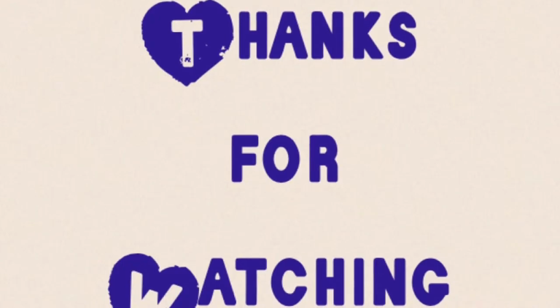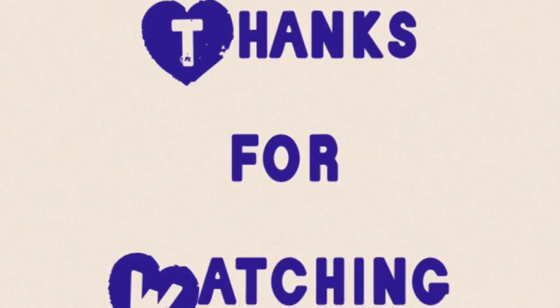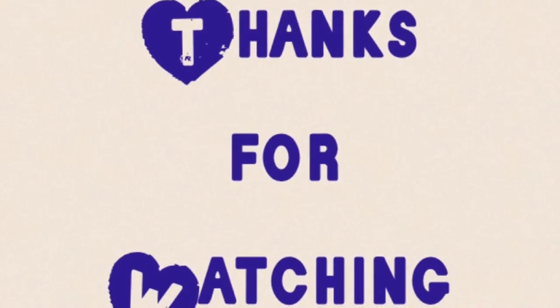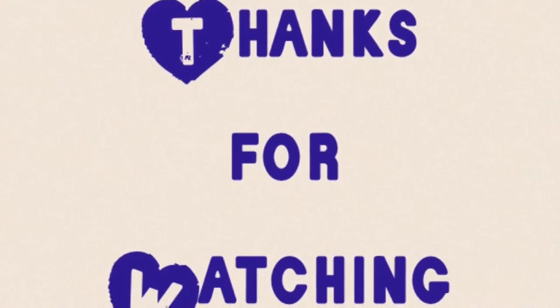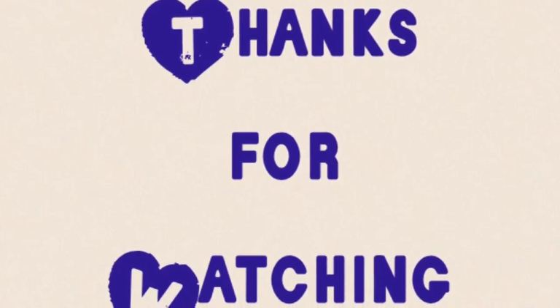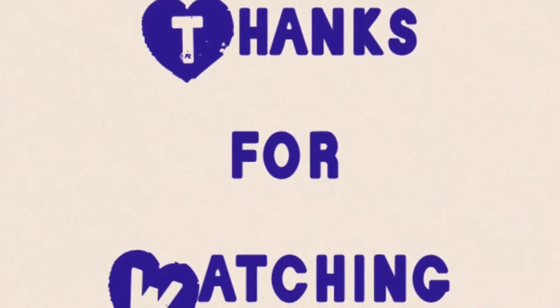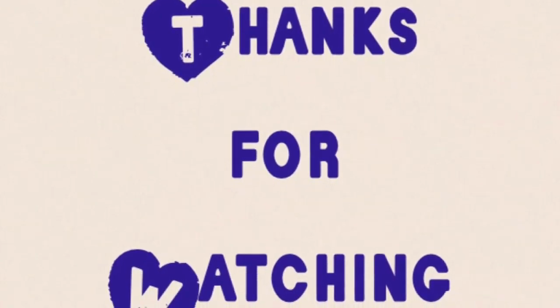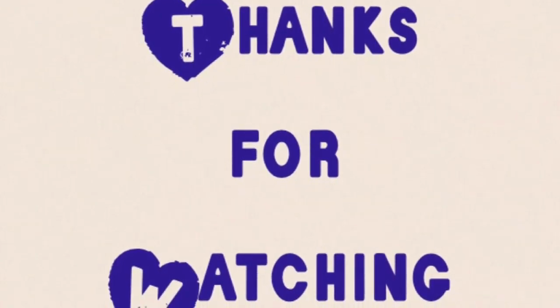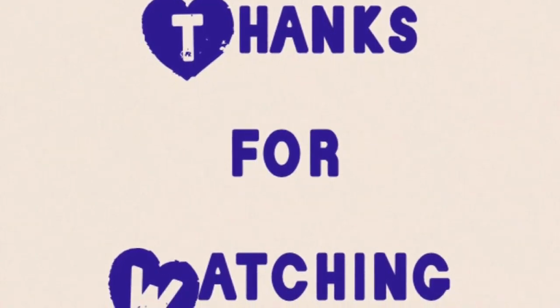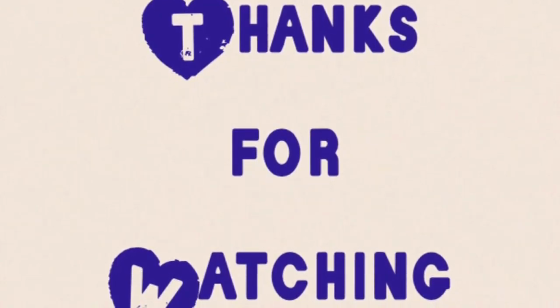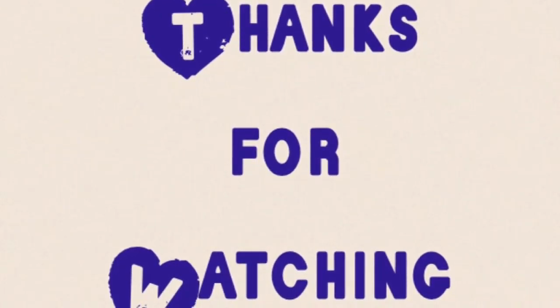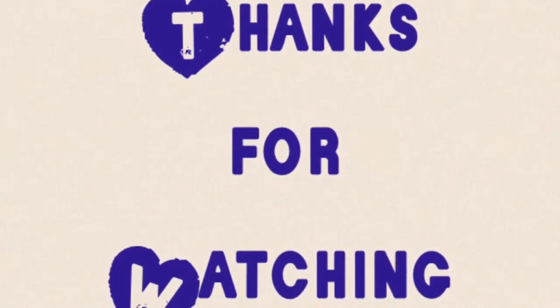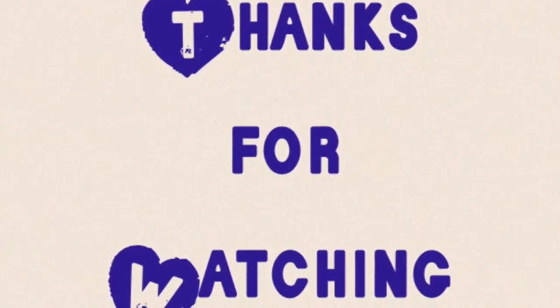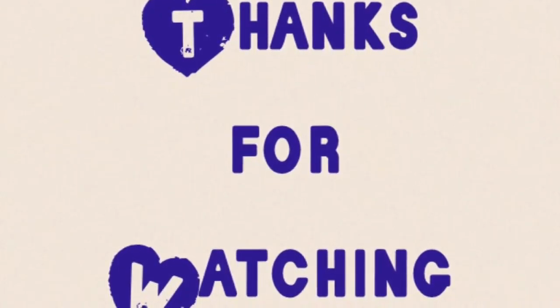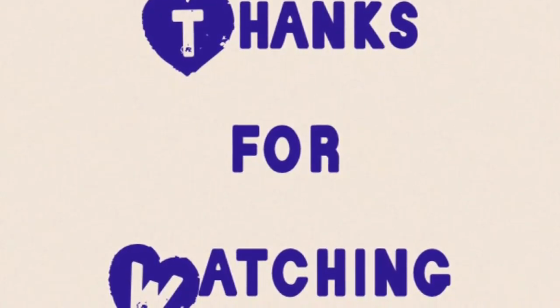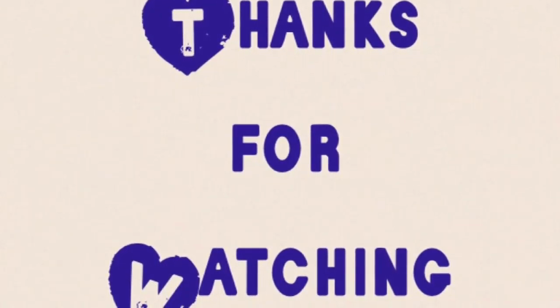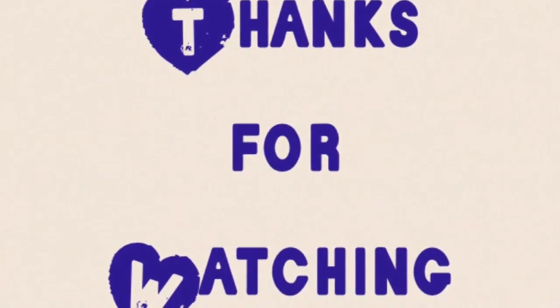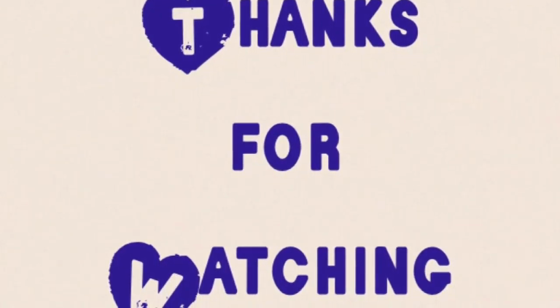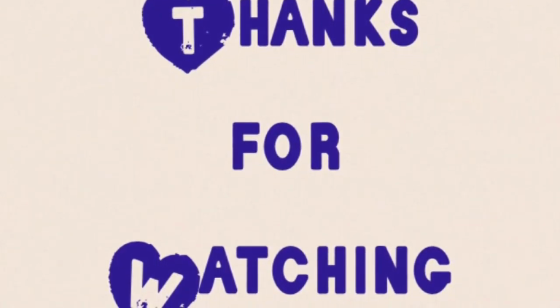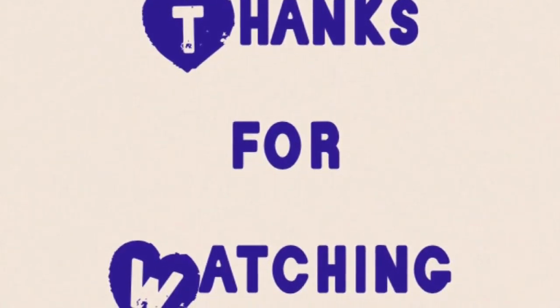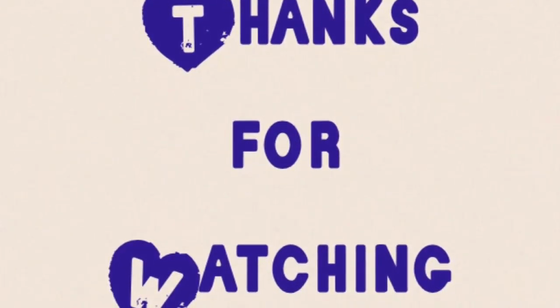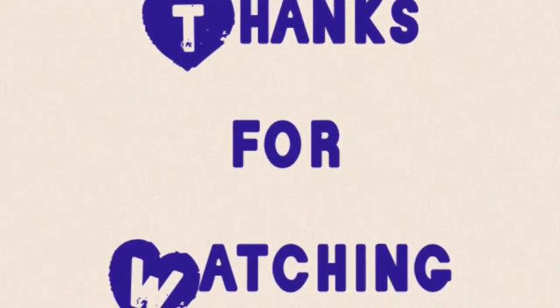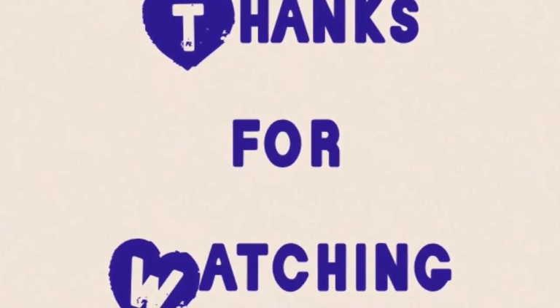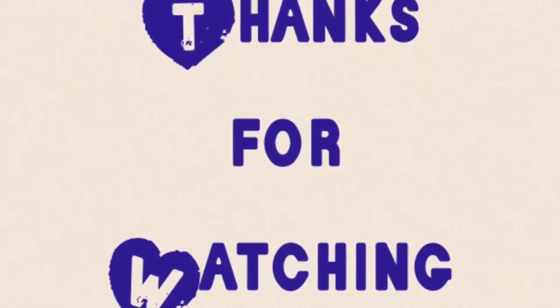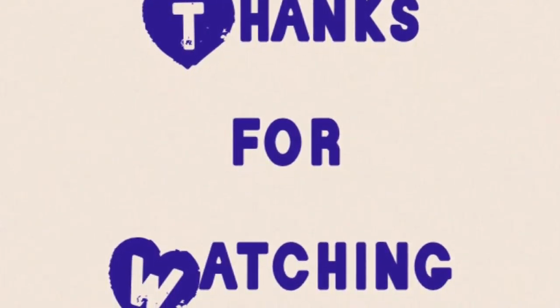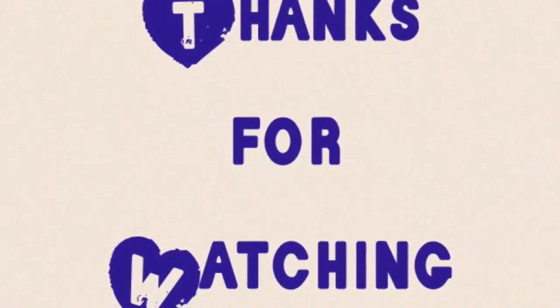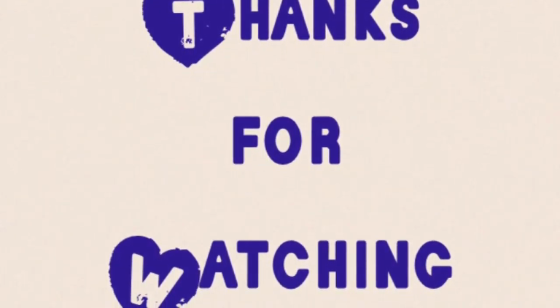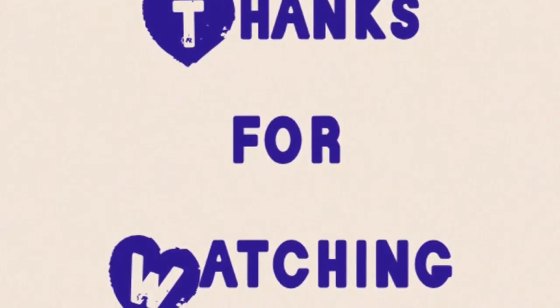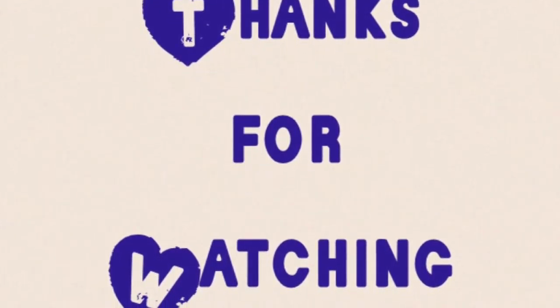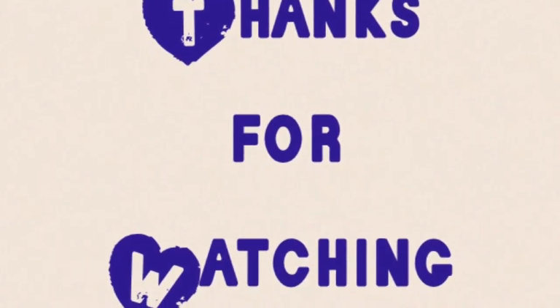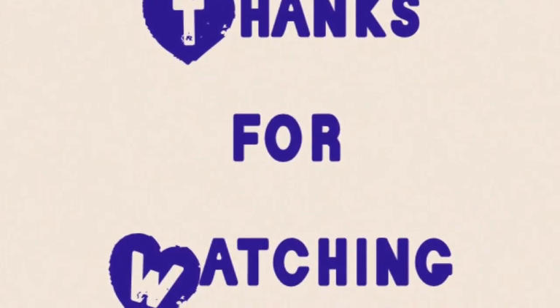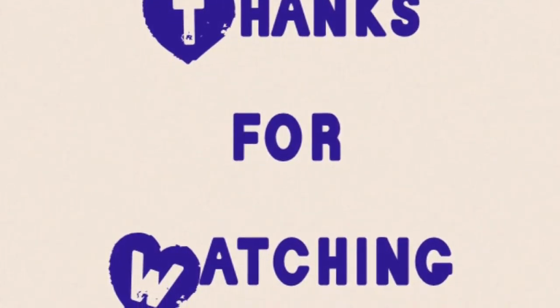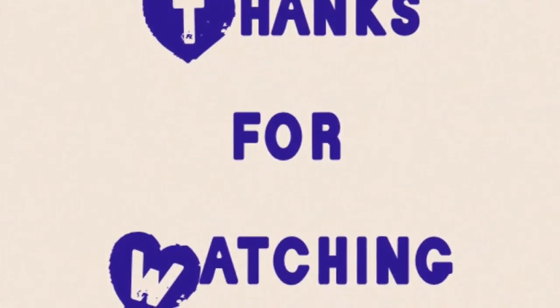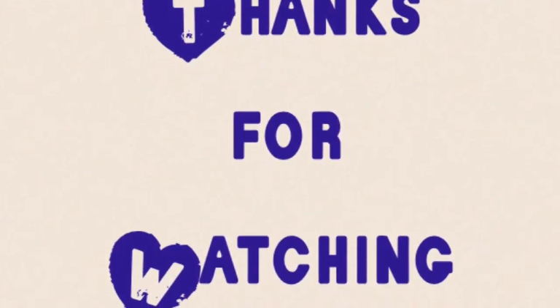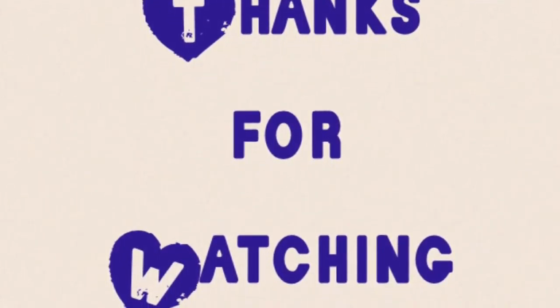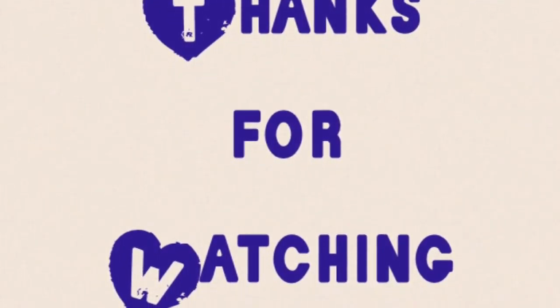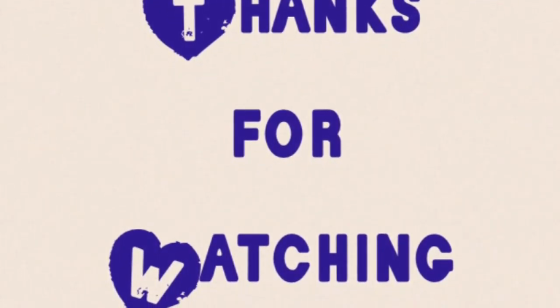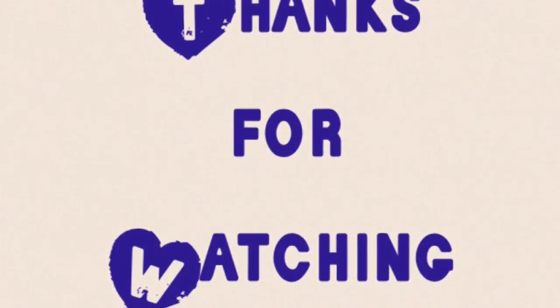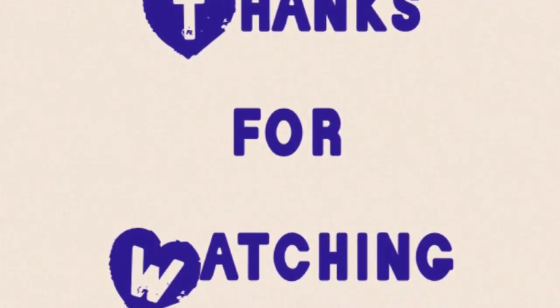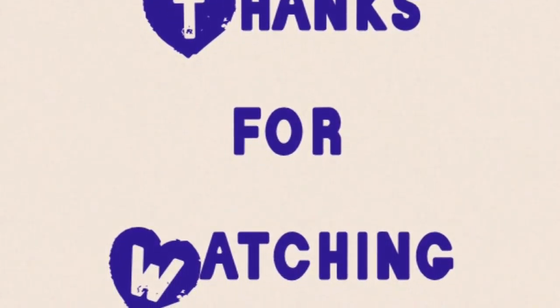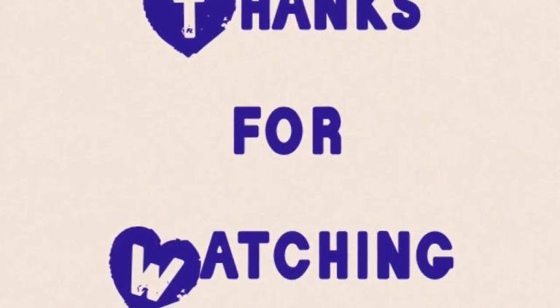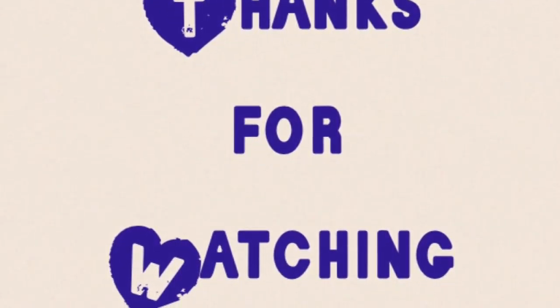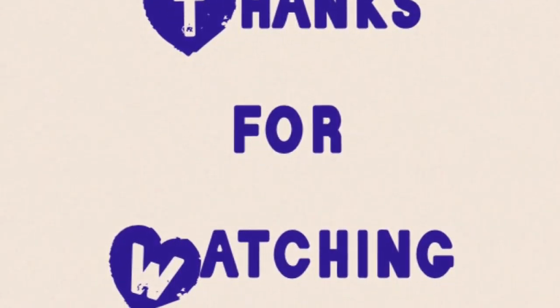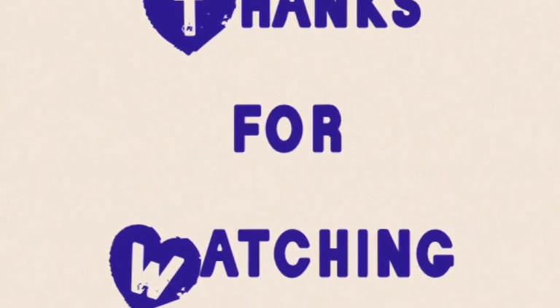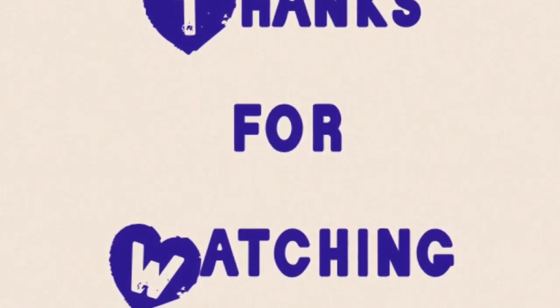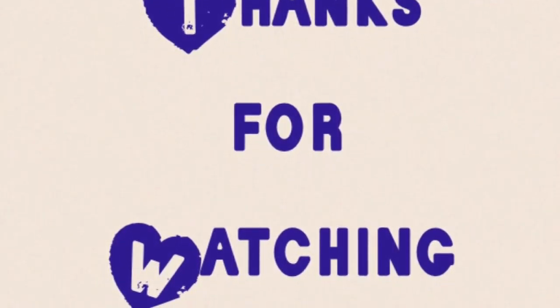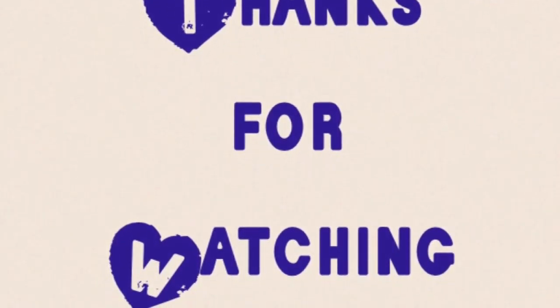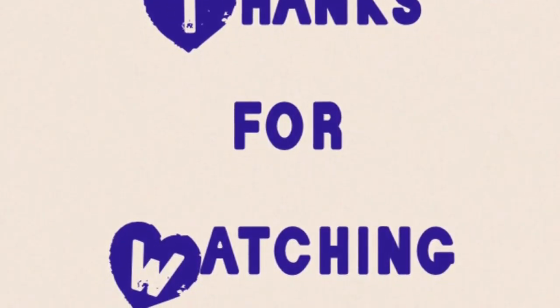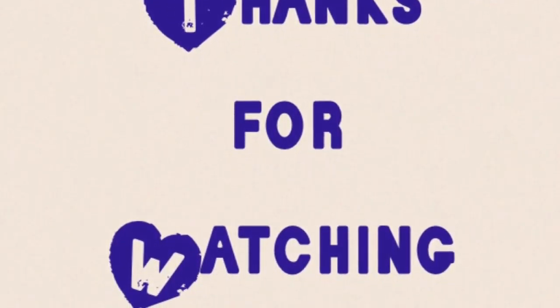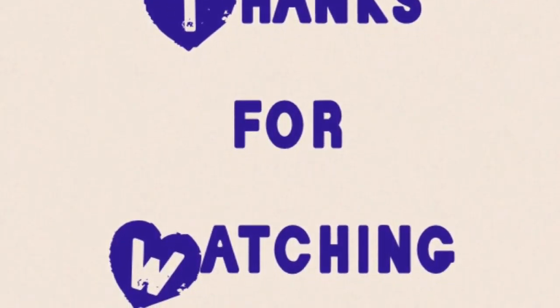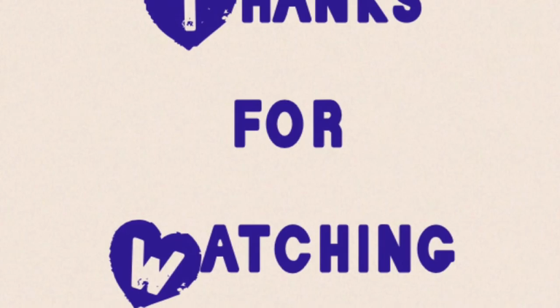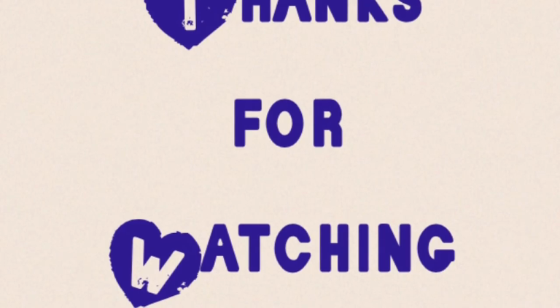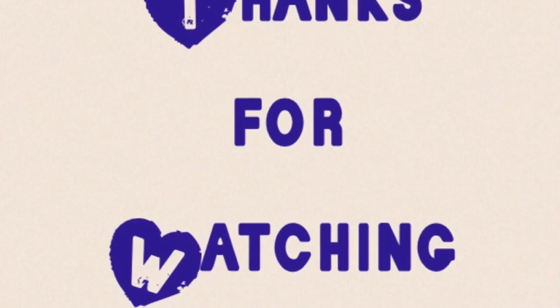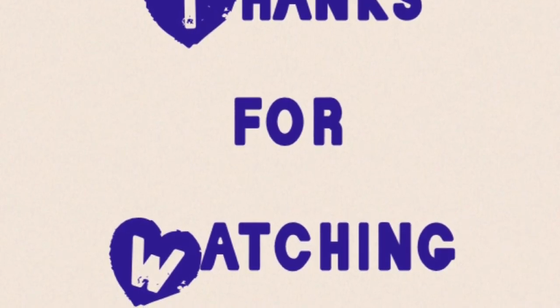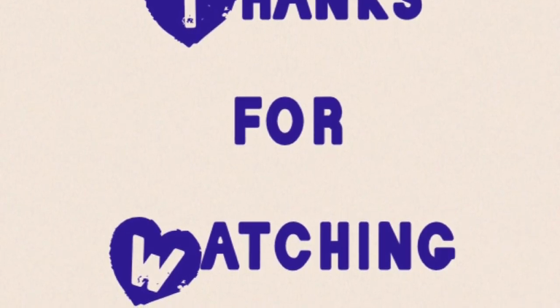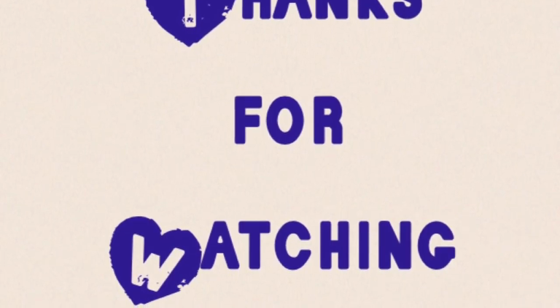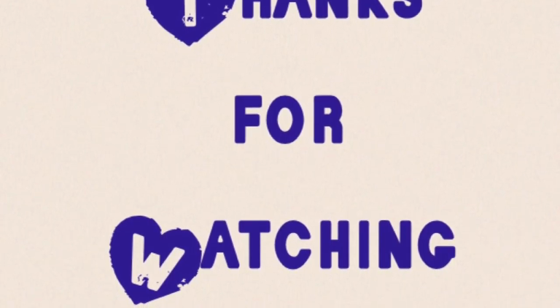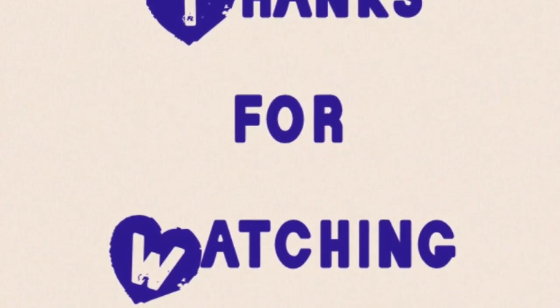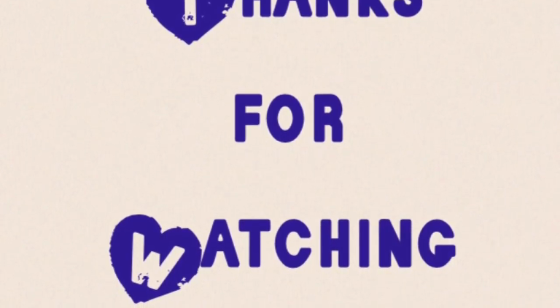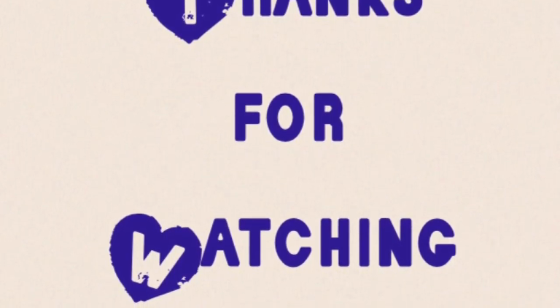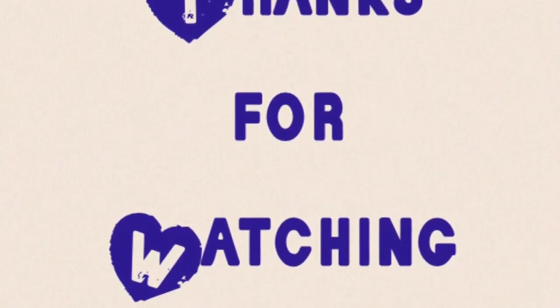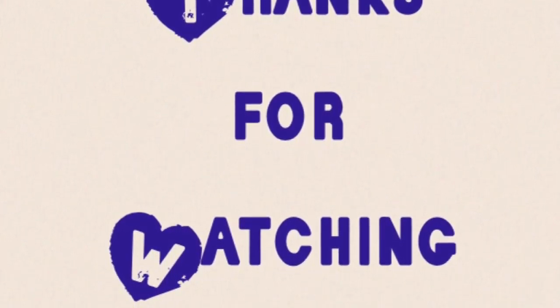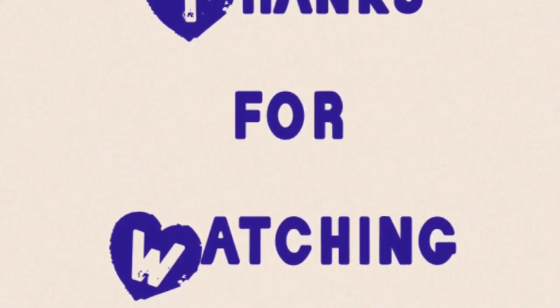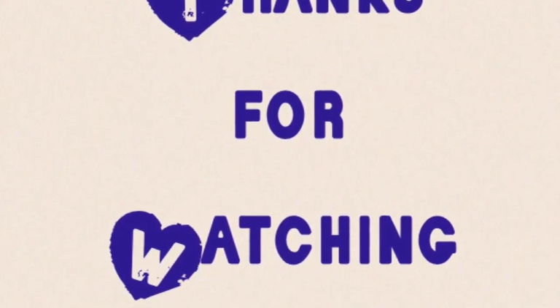Thank you so much for watching! Sorry that this isn't the video you were probably waiting for, but don't worry — we'll have the 'five easy tricks to teach your guinea pig' video out soon. Thanks for watching!